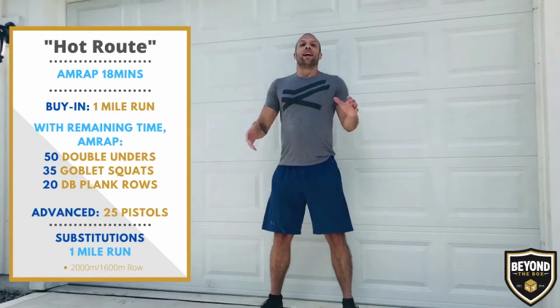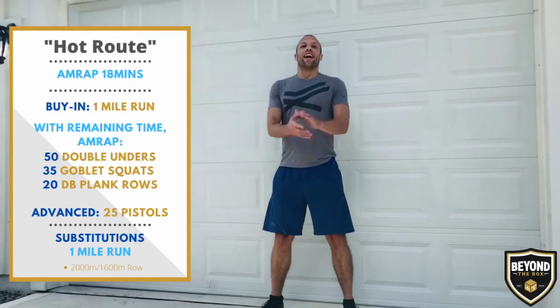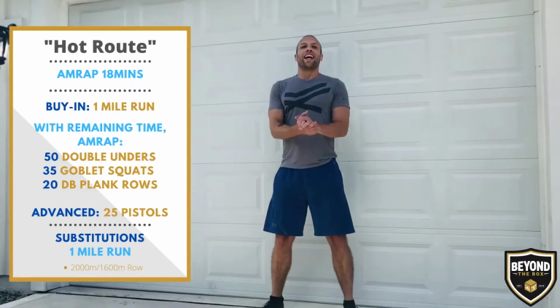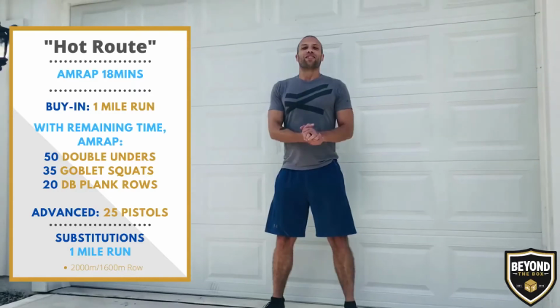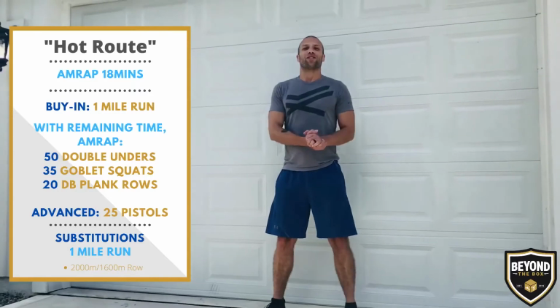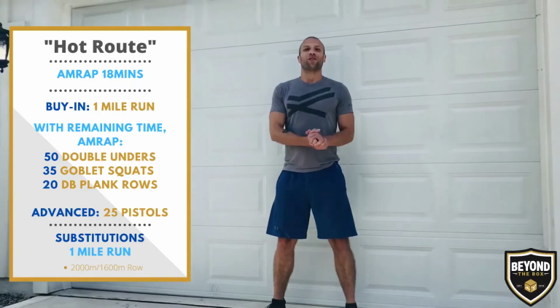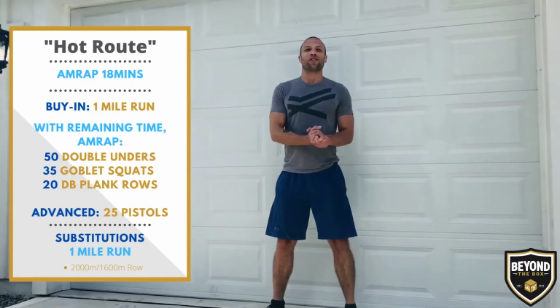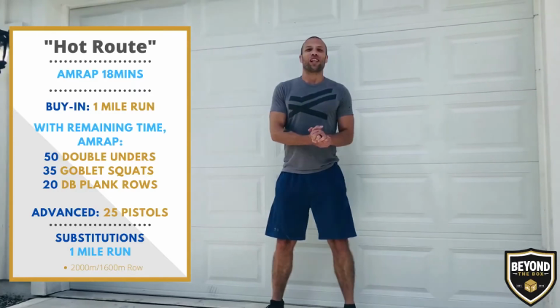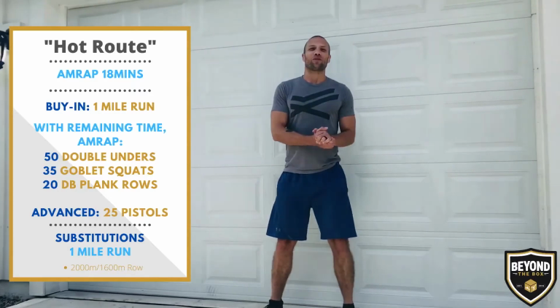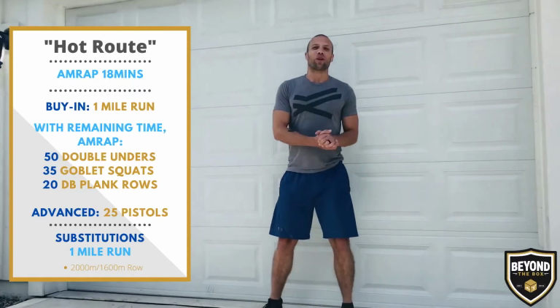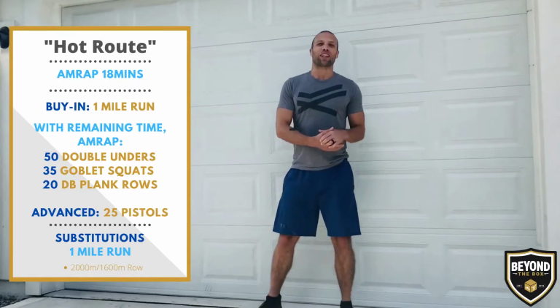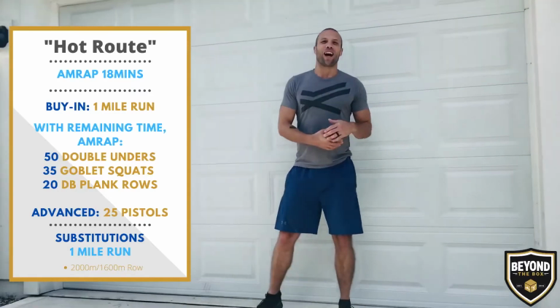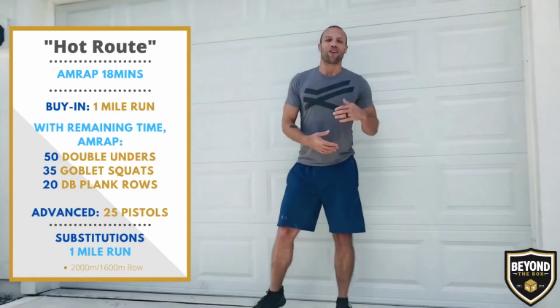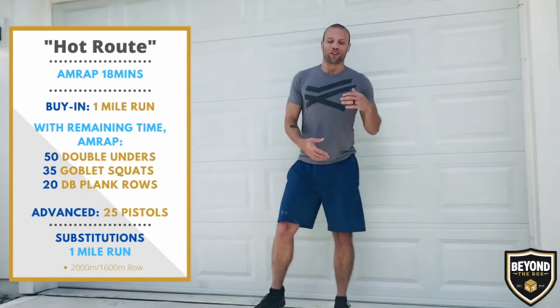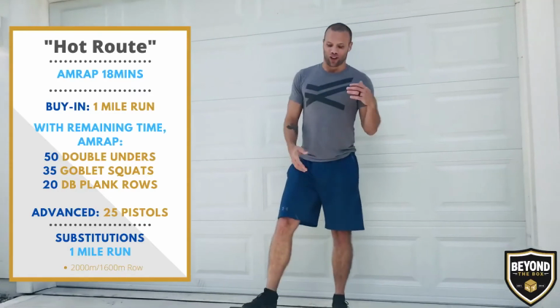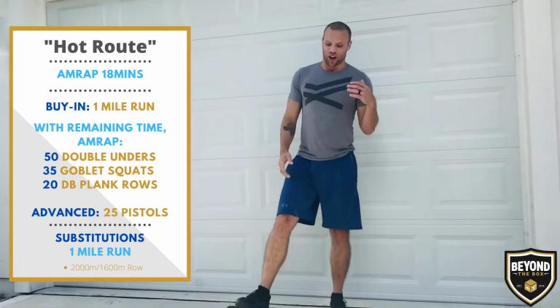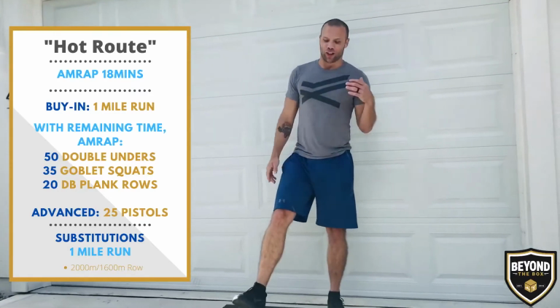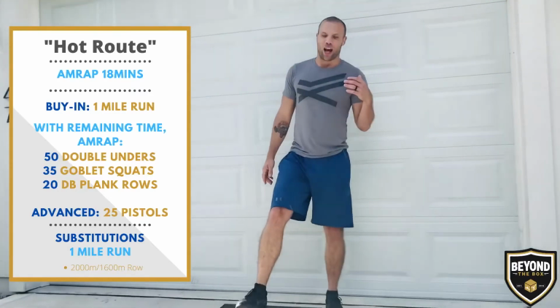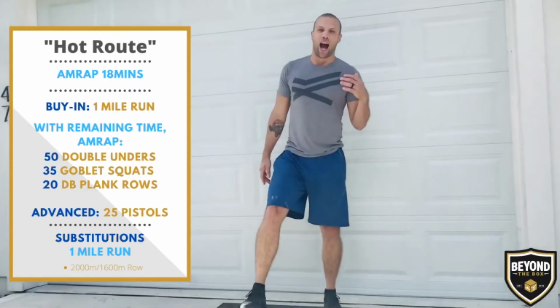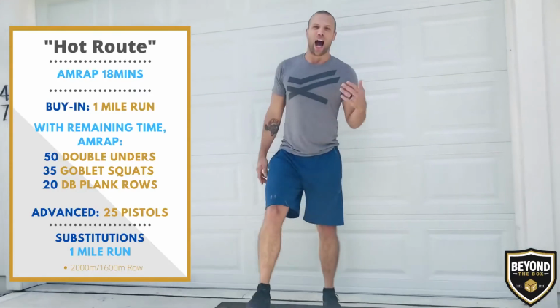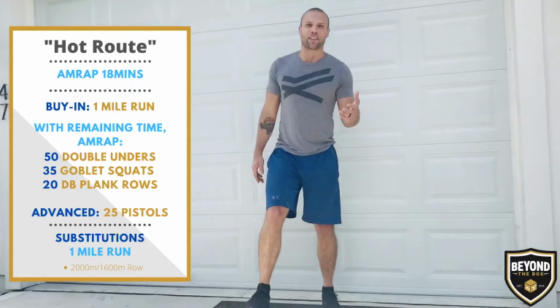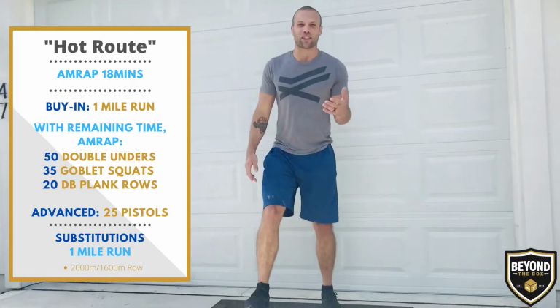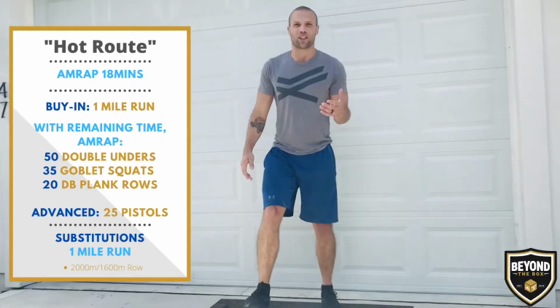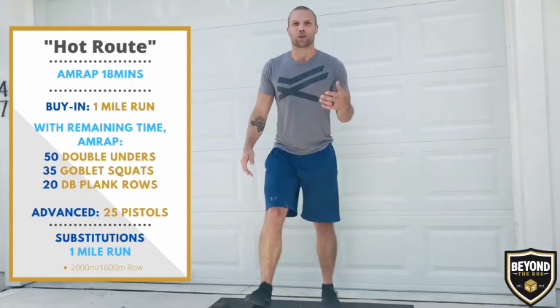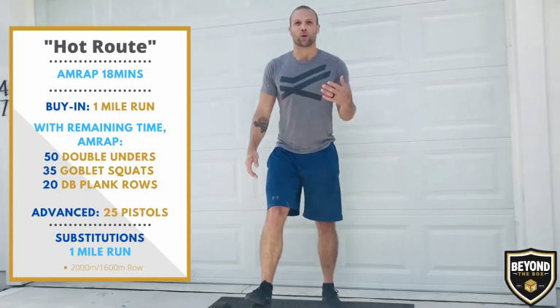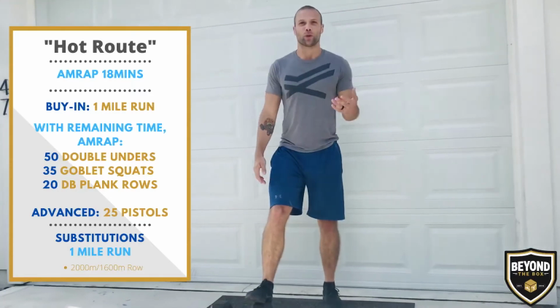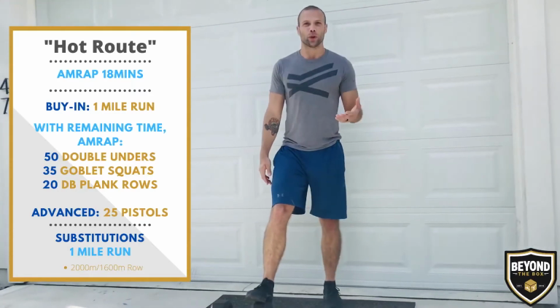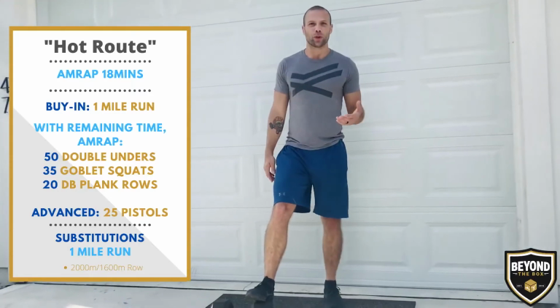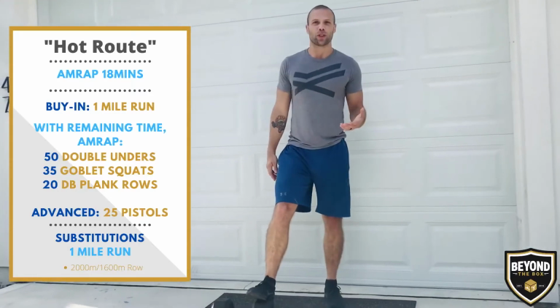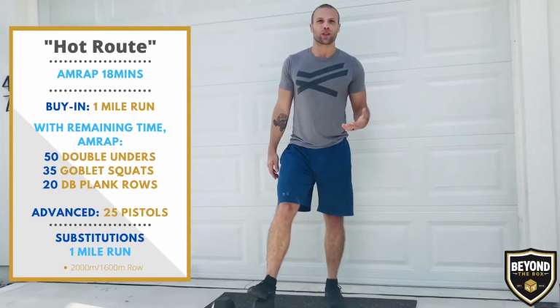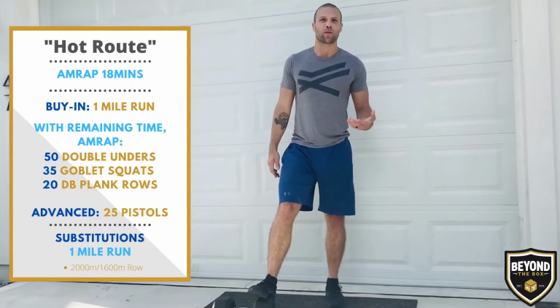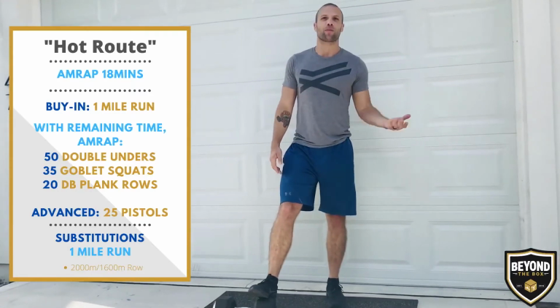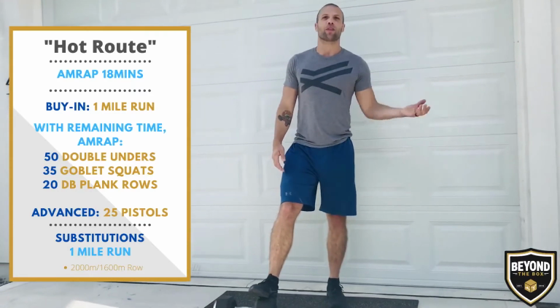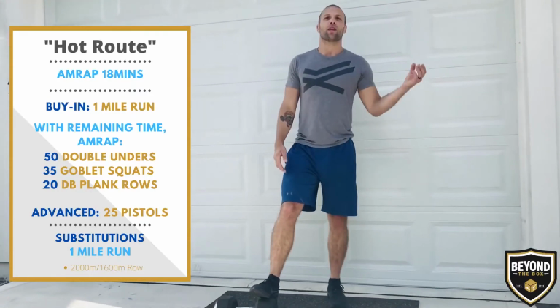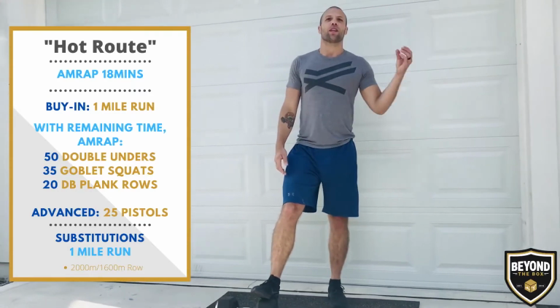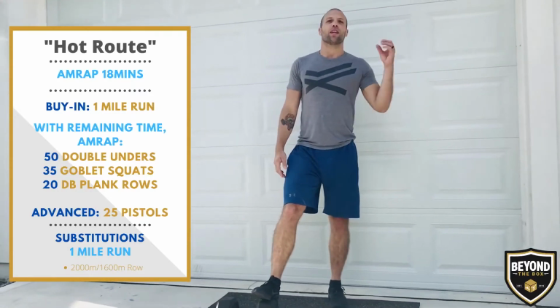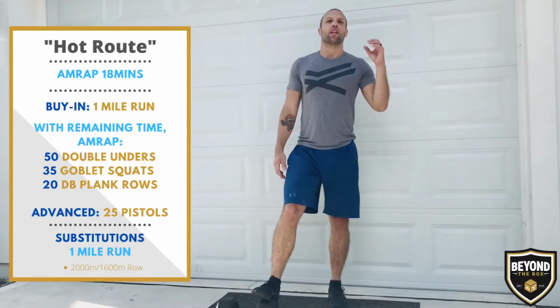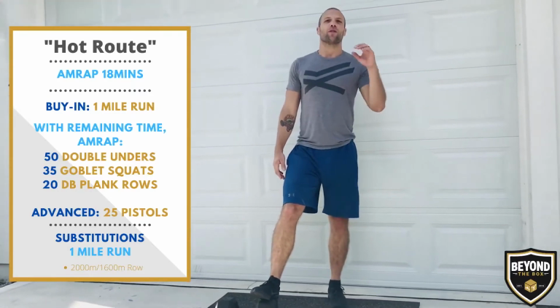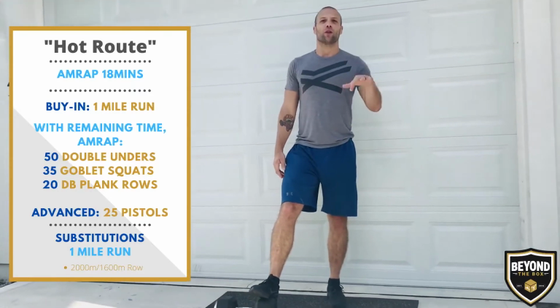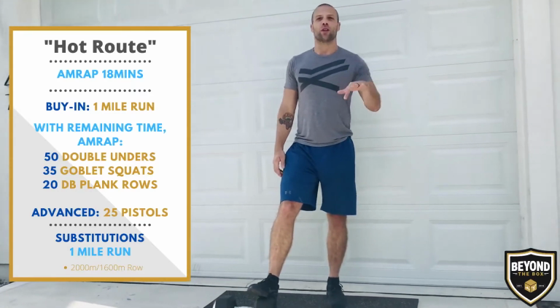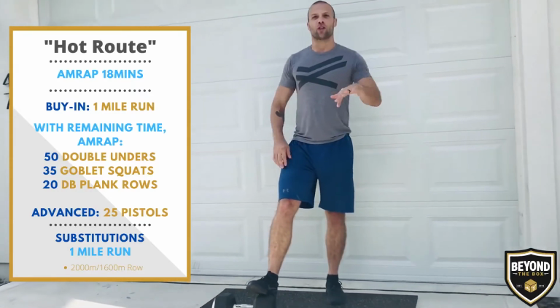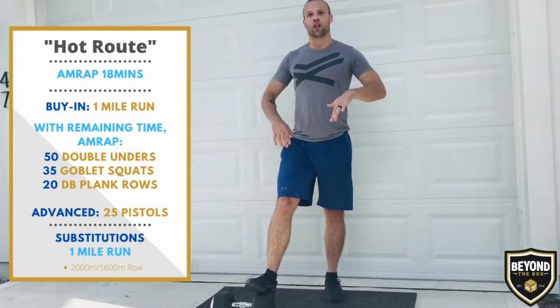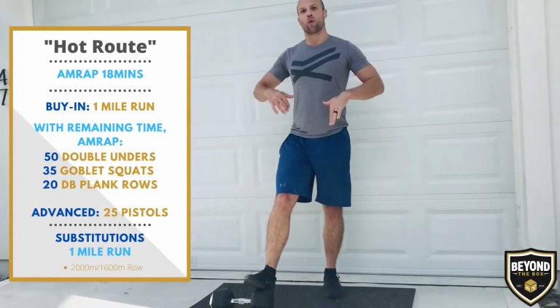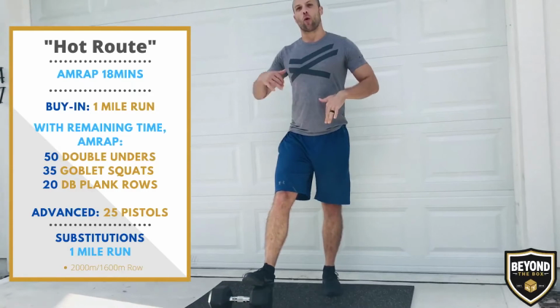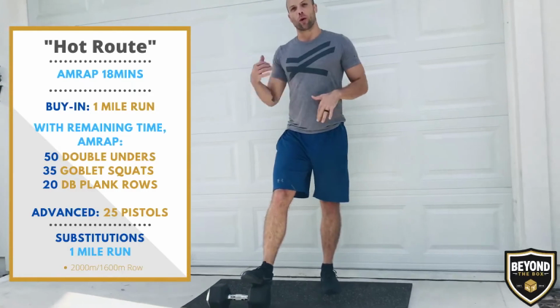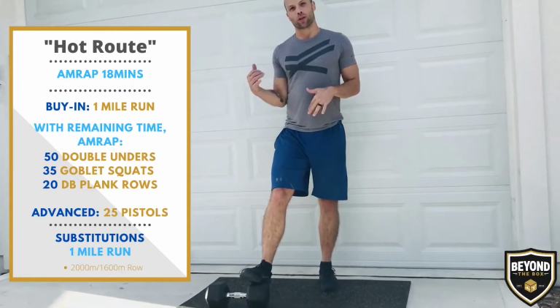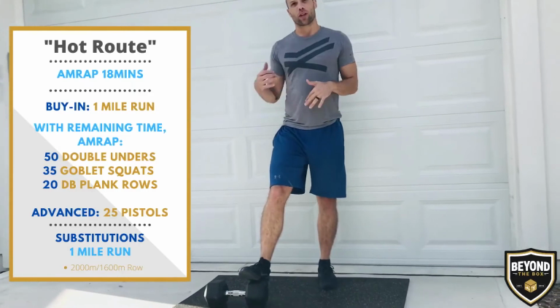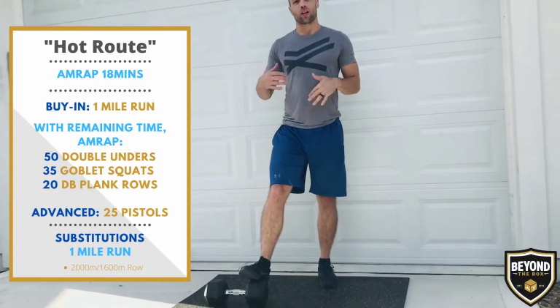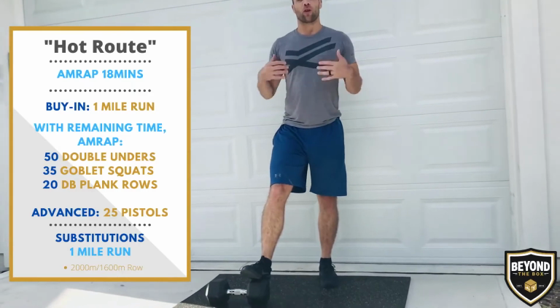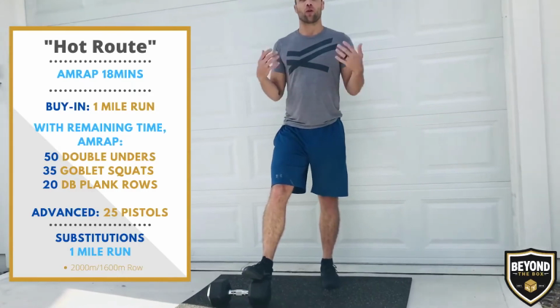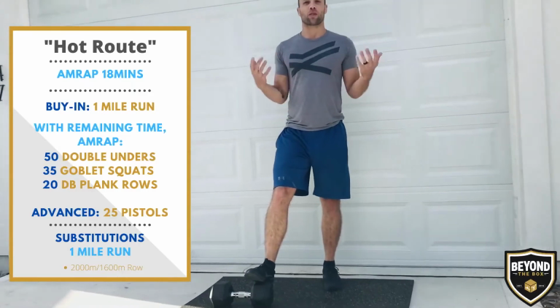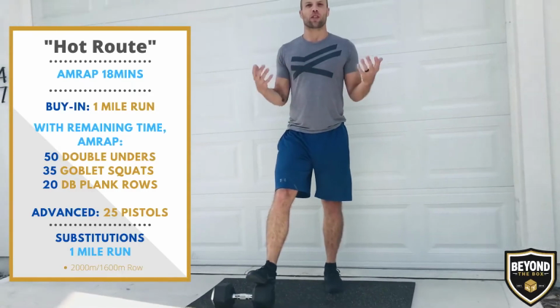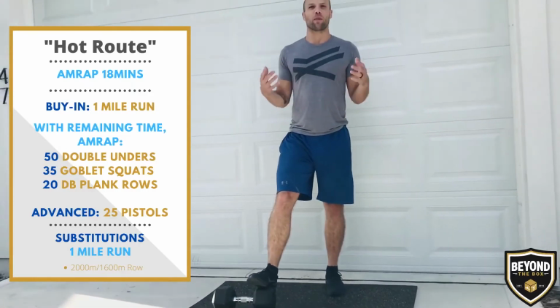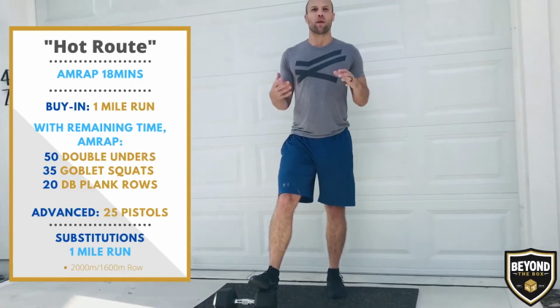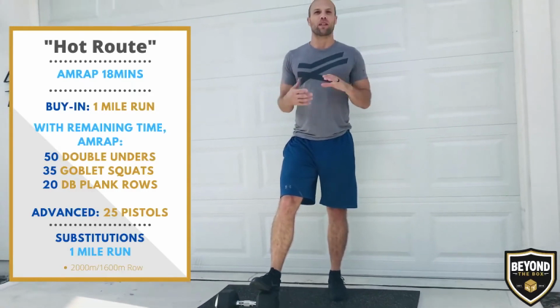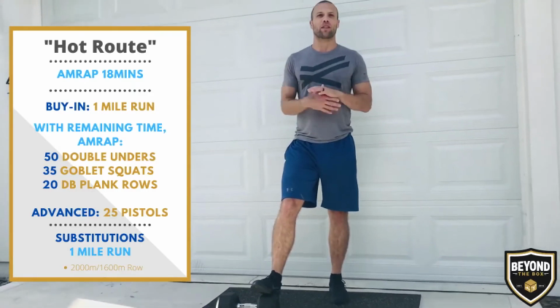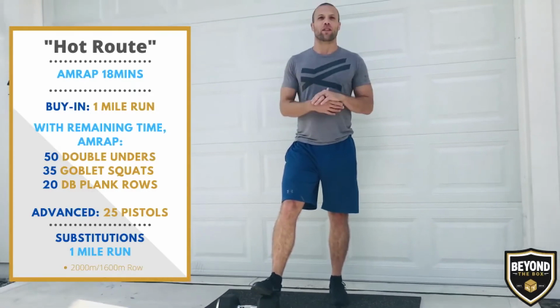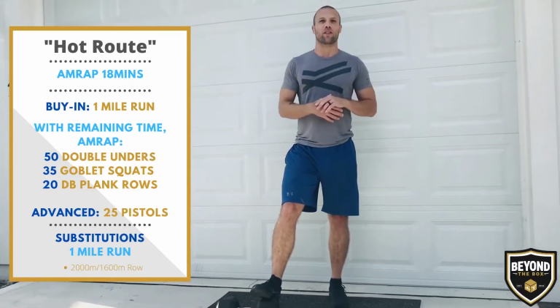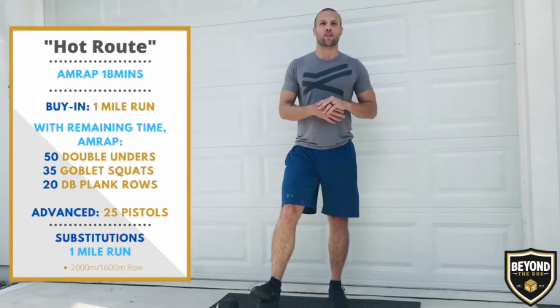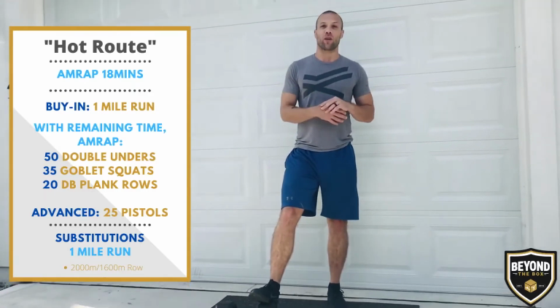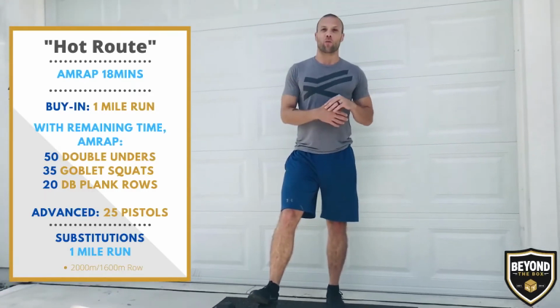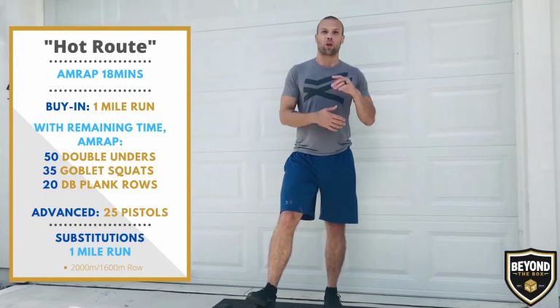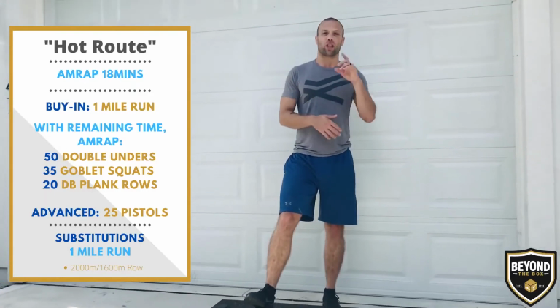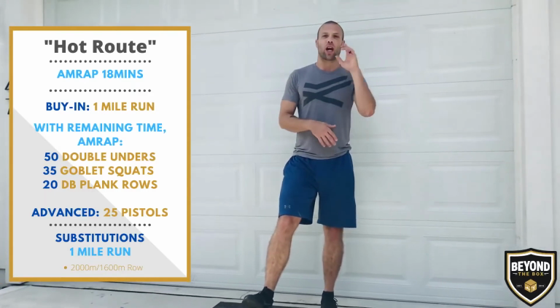Hey guys, Tuesday's workout is called Hot Route. If you're in the gym or if you're at home, it's going to be basically the same workout.